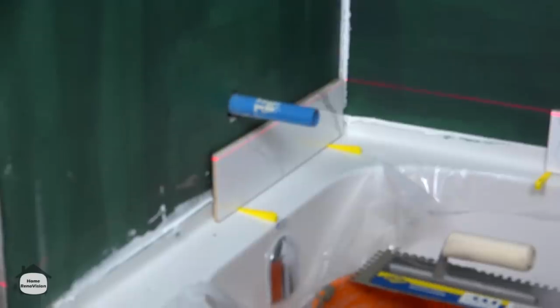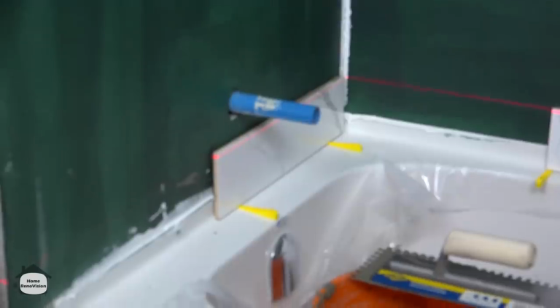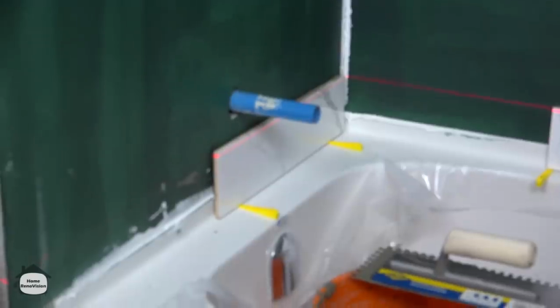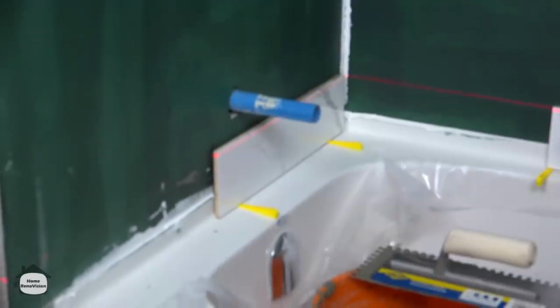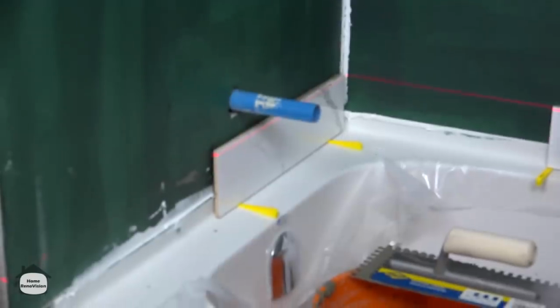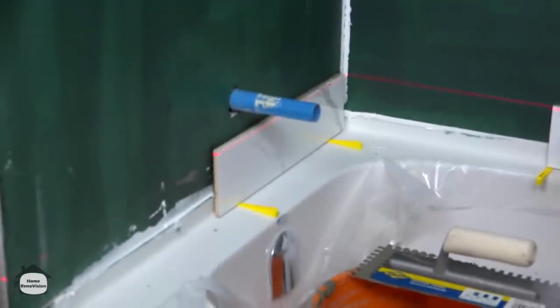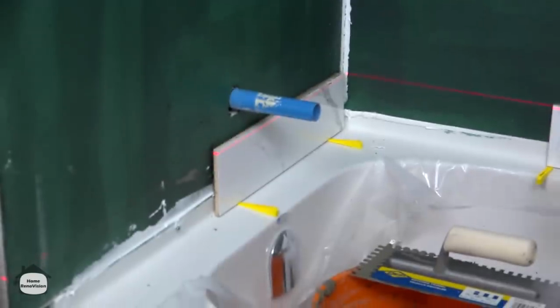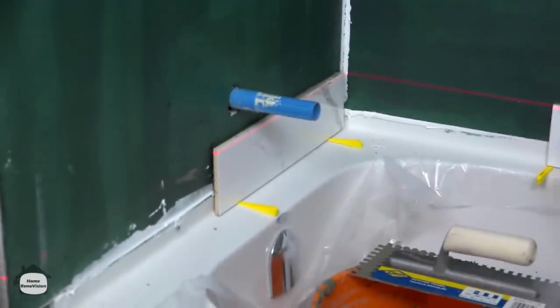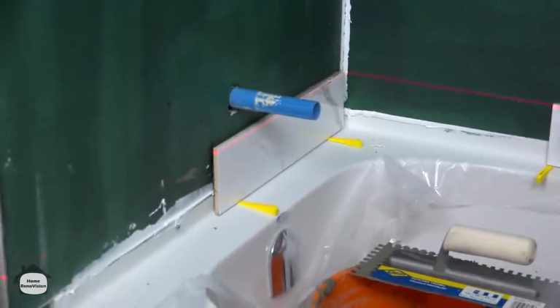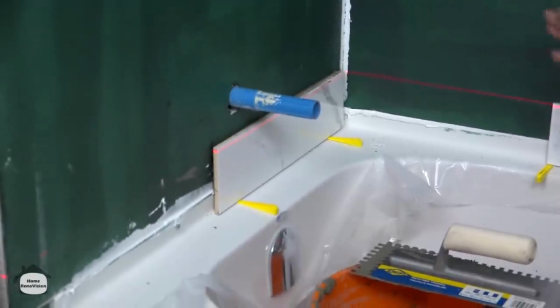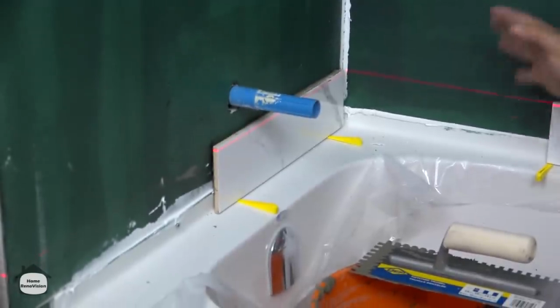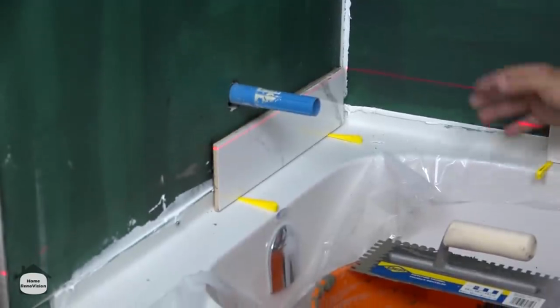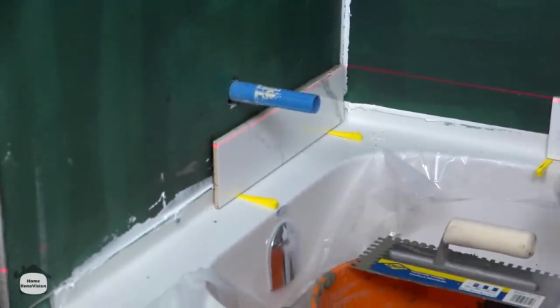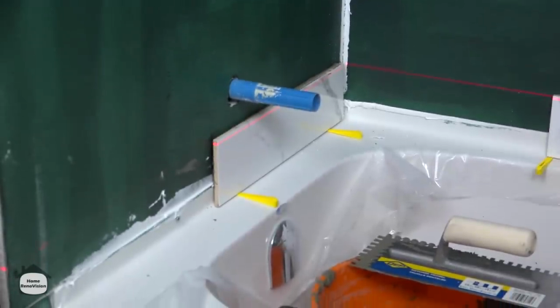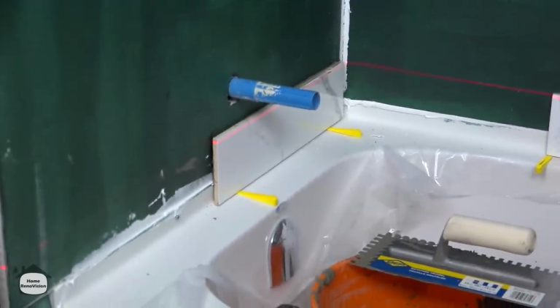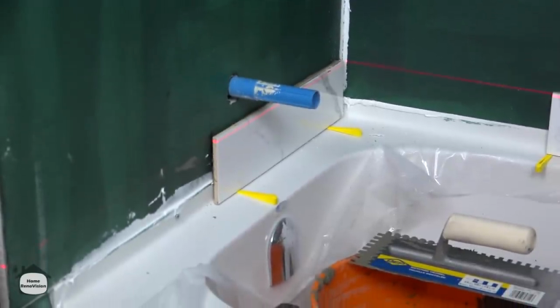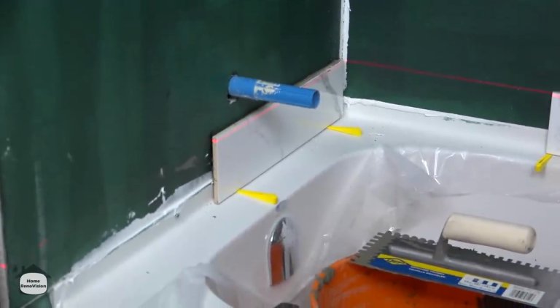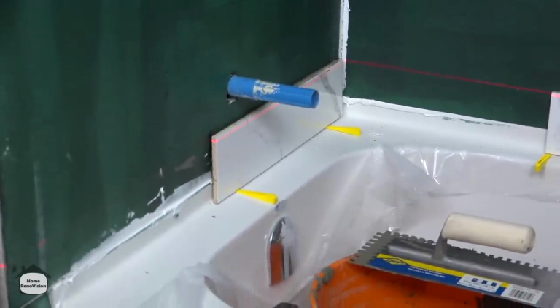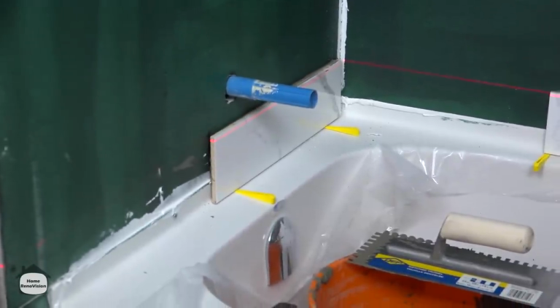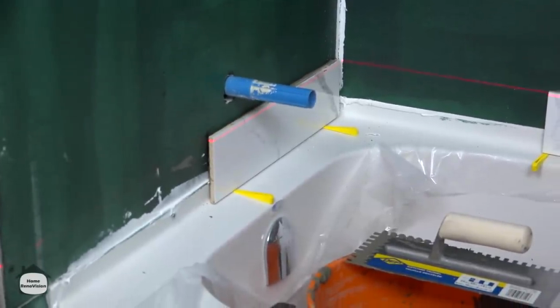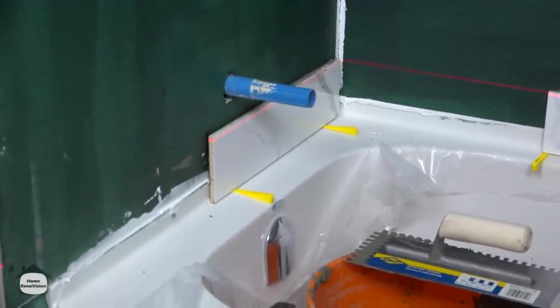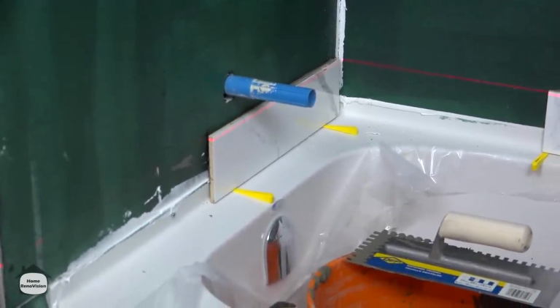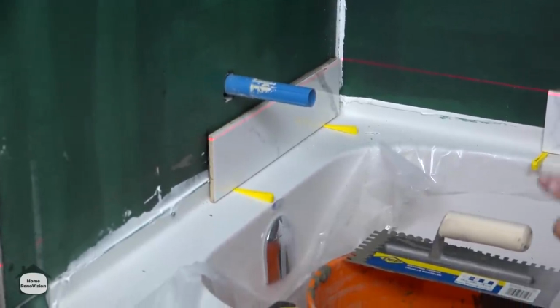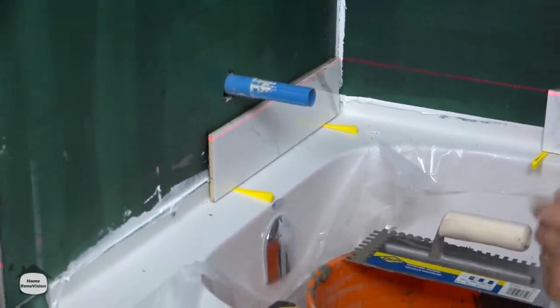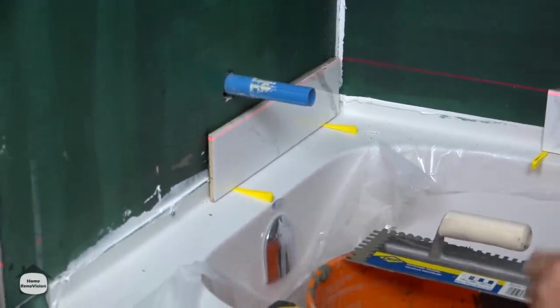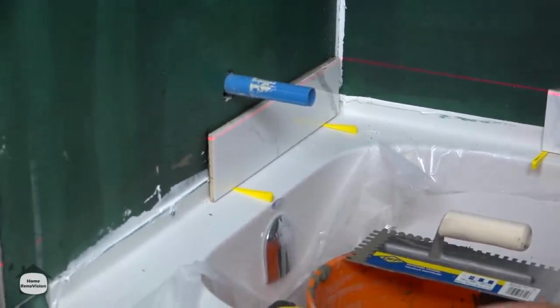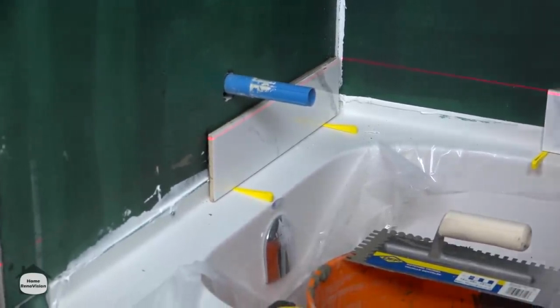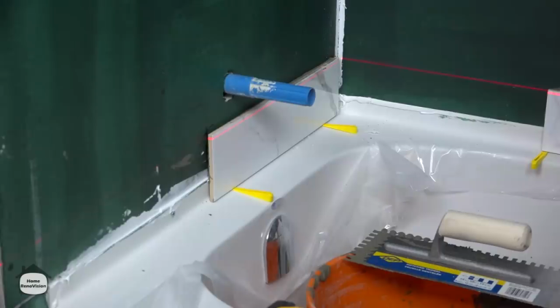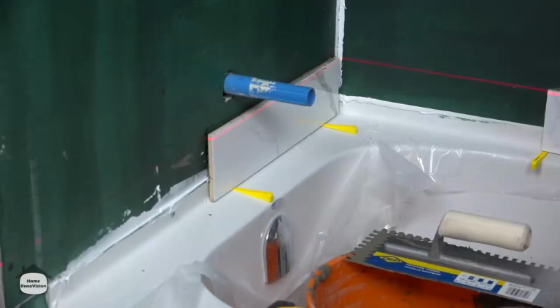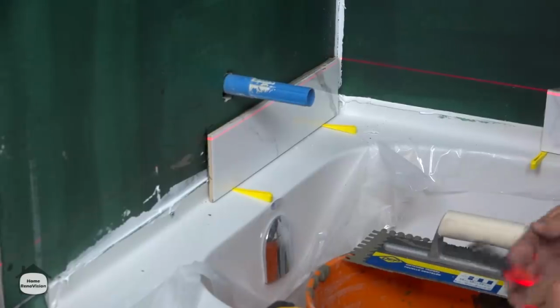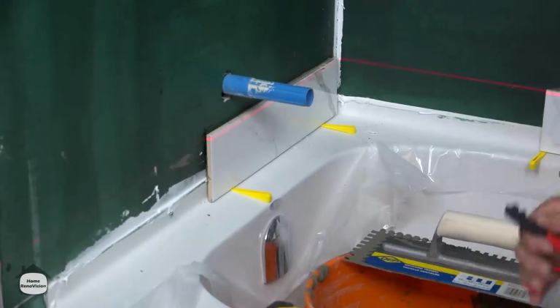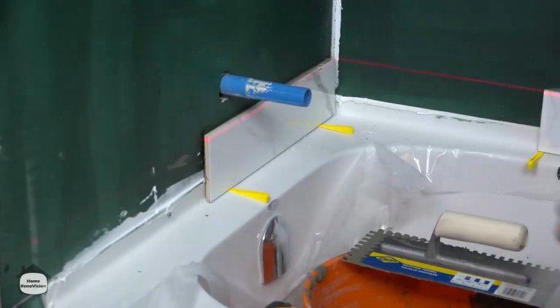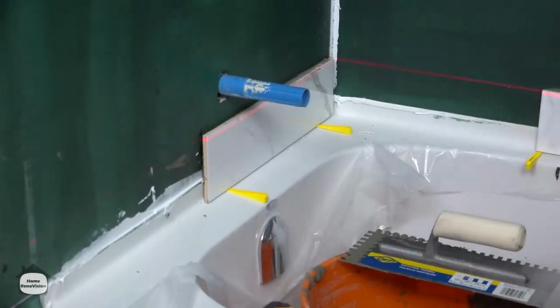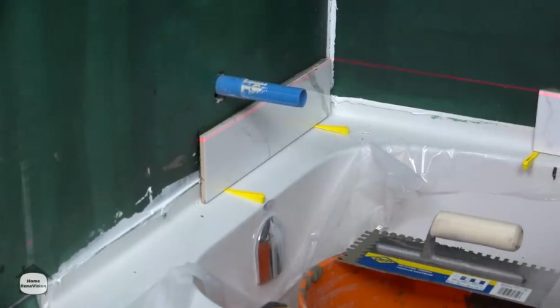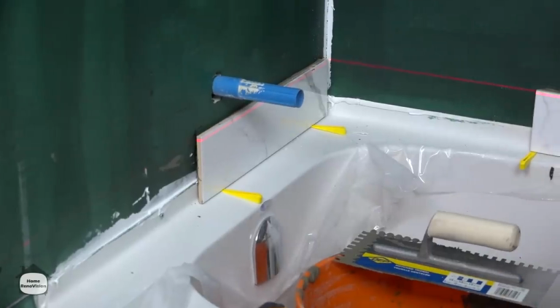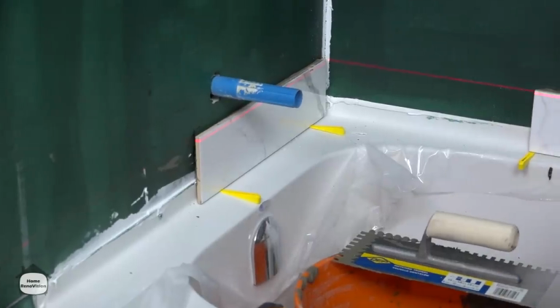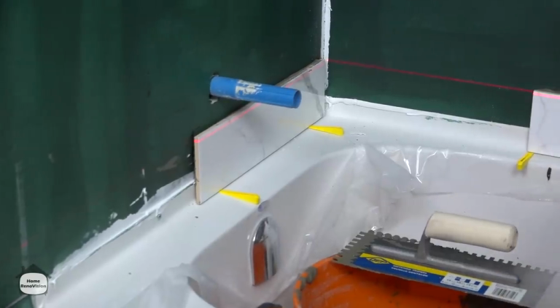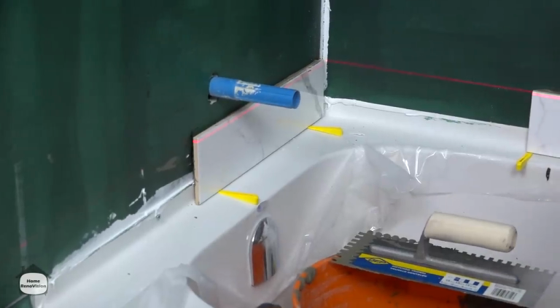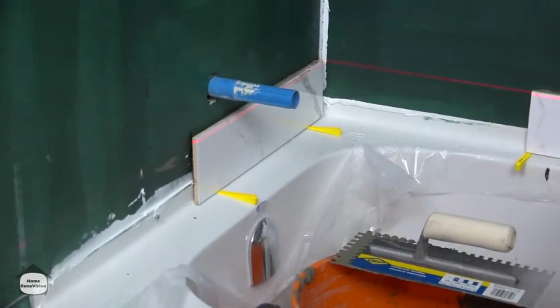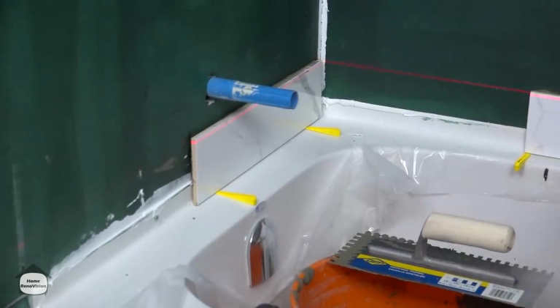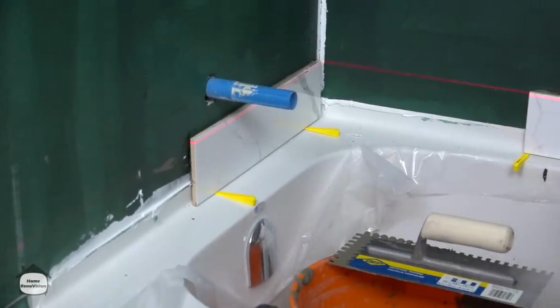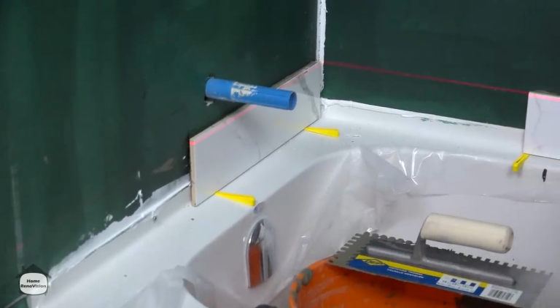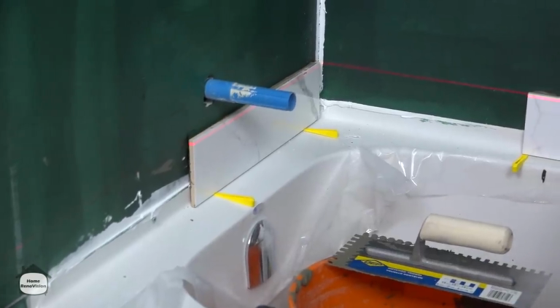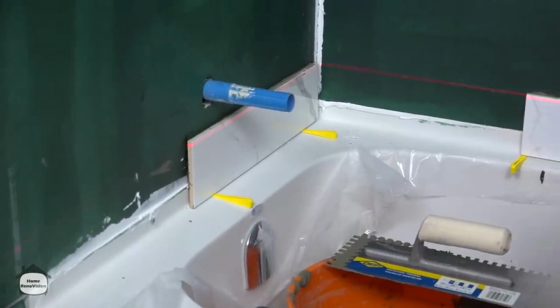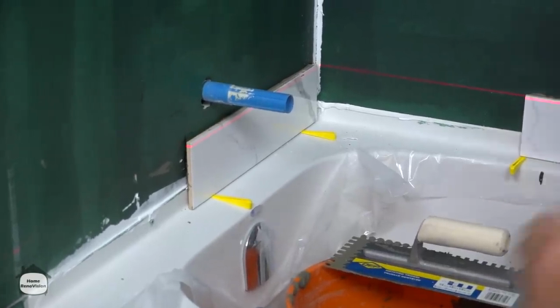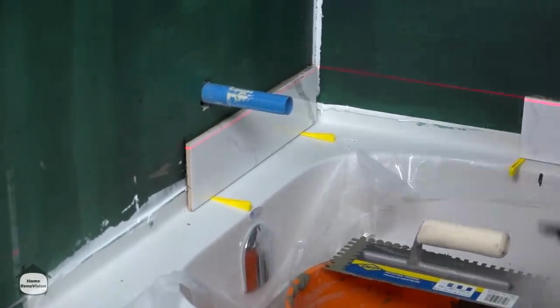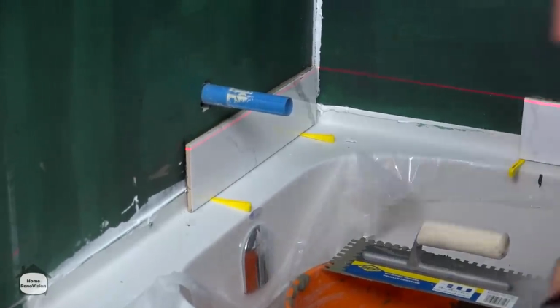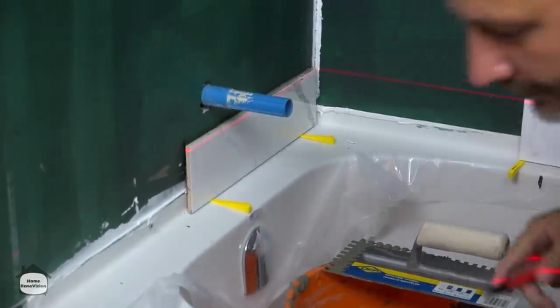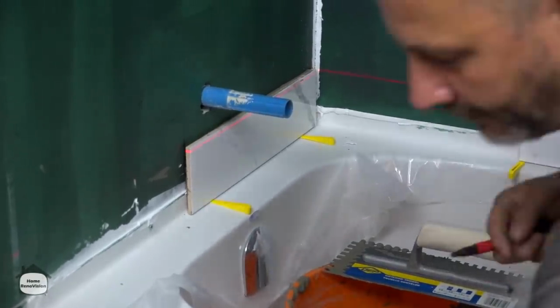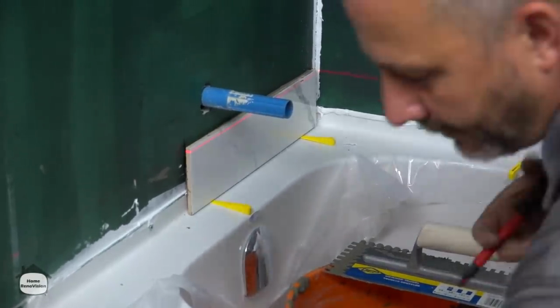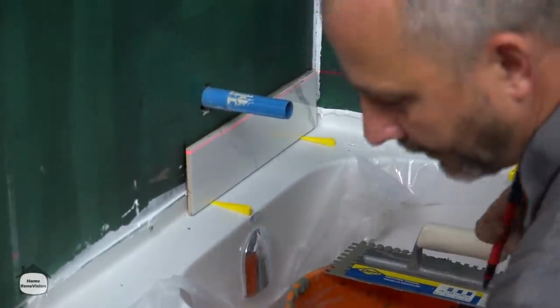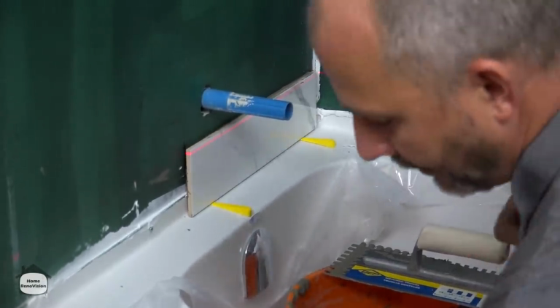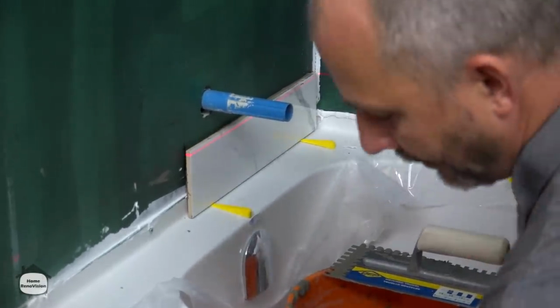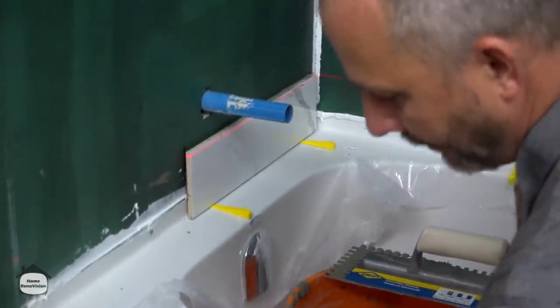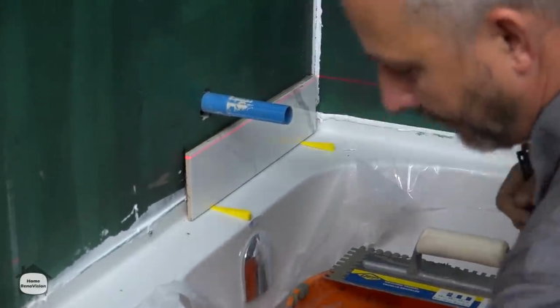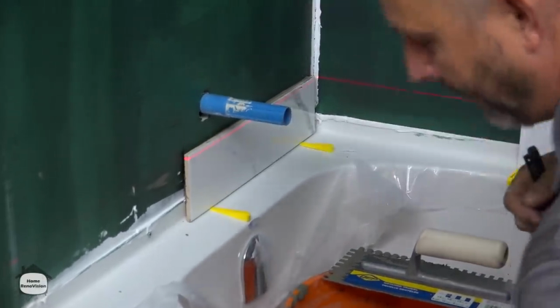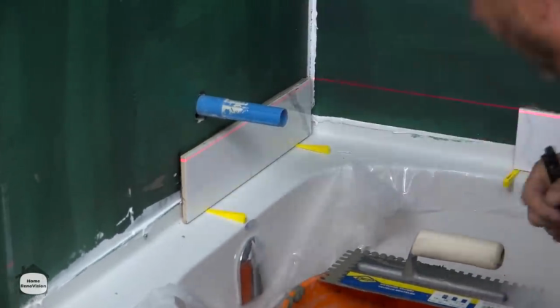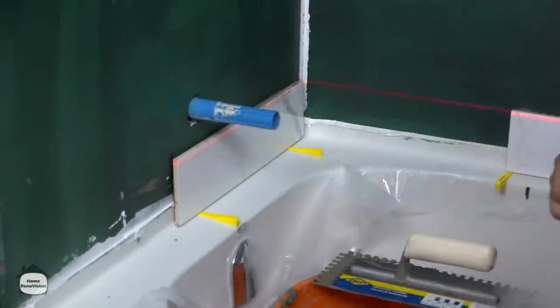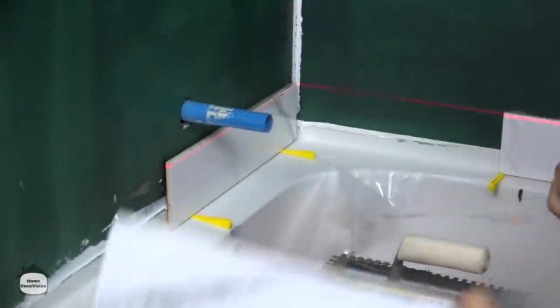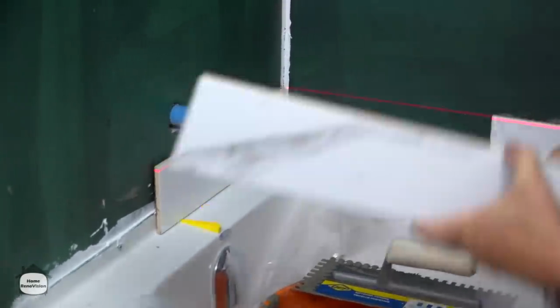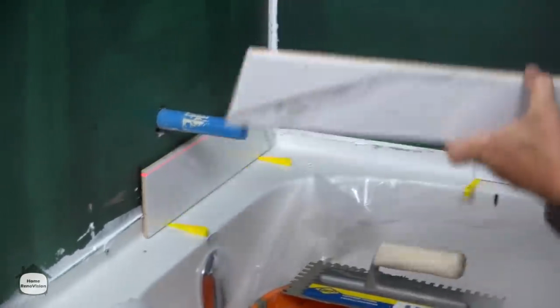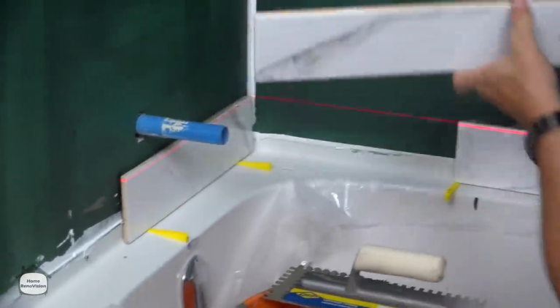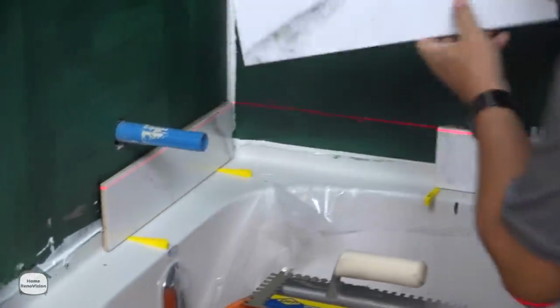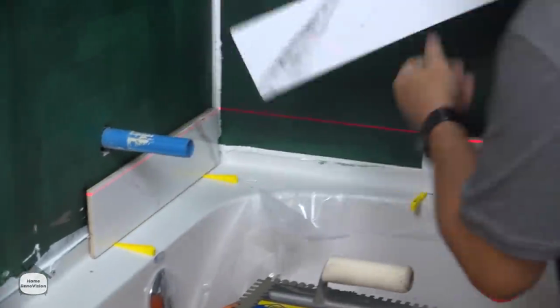We'll leave that there for now until the other tile gets in place.